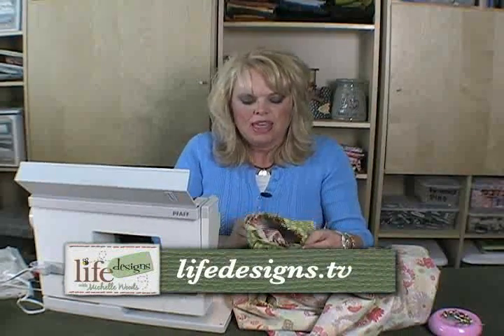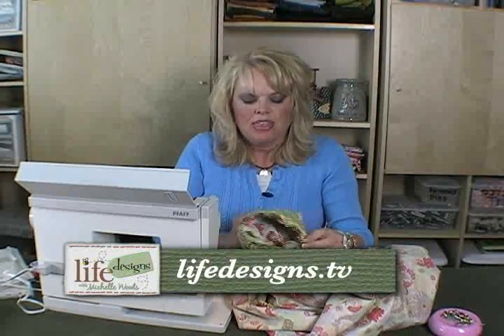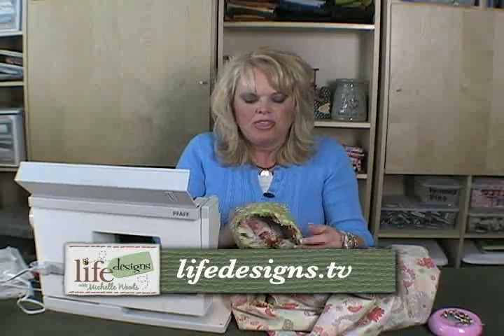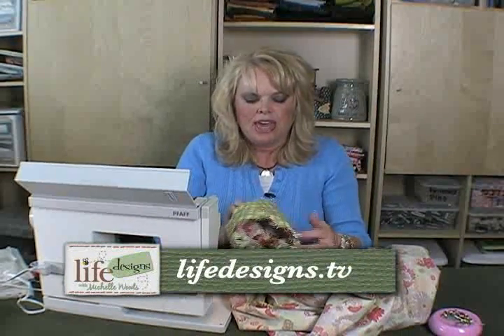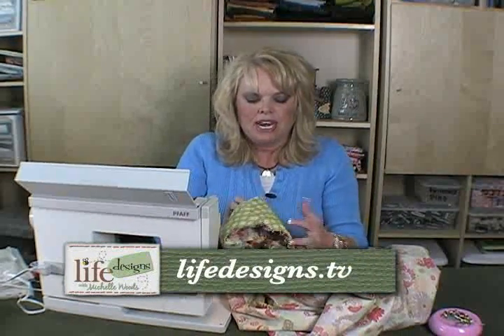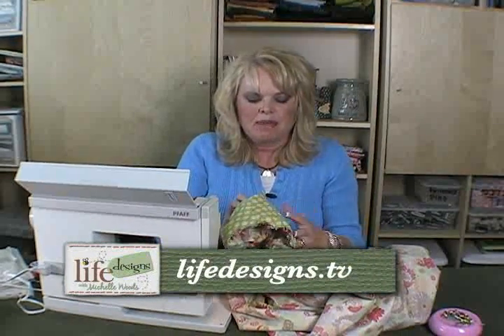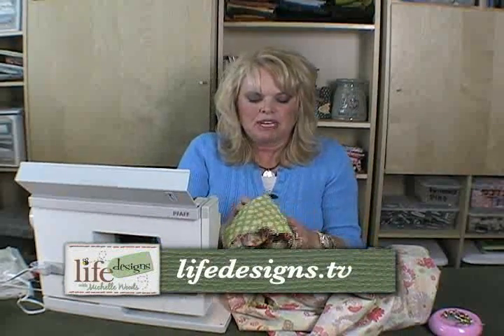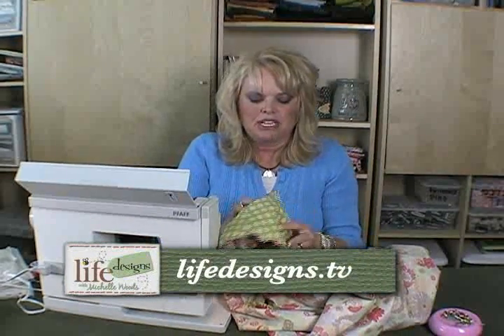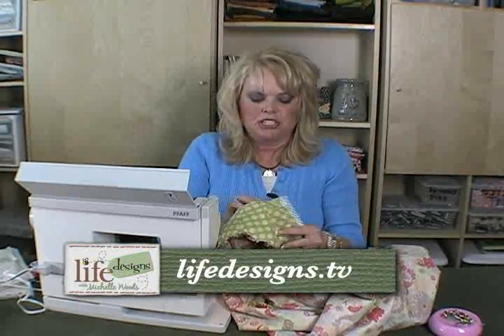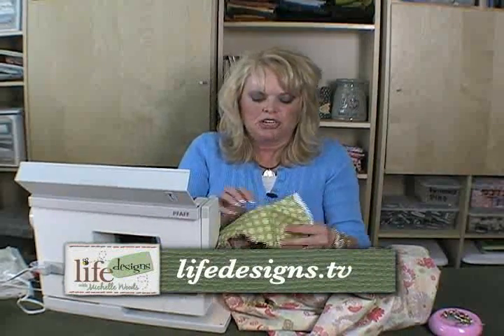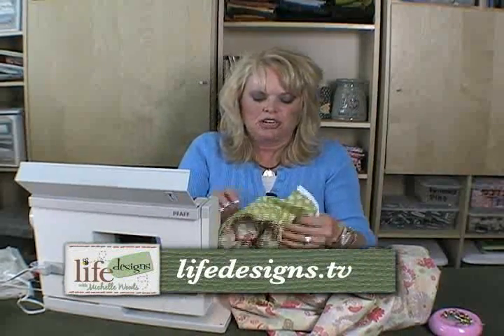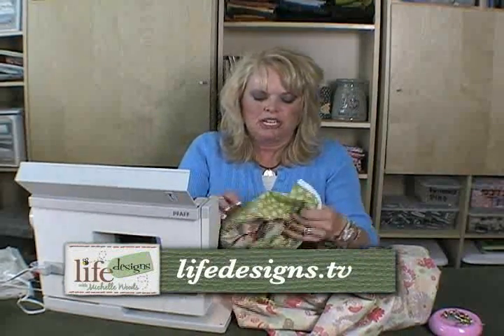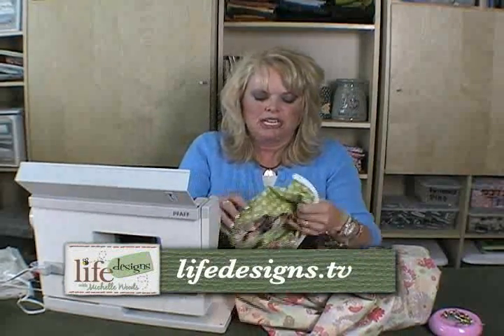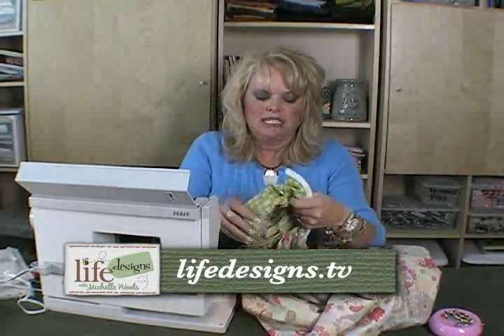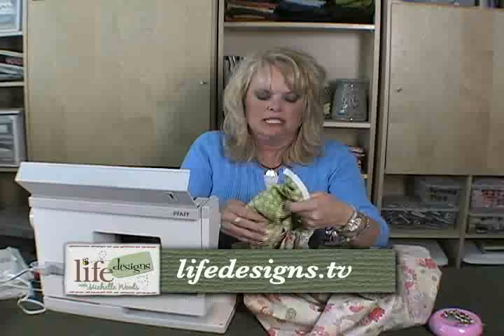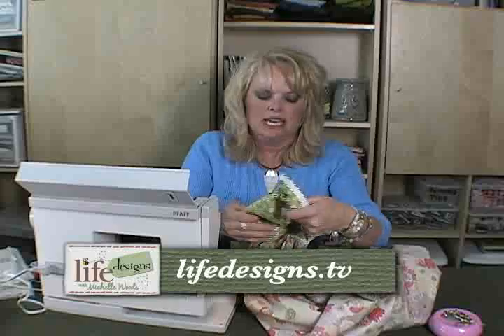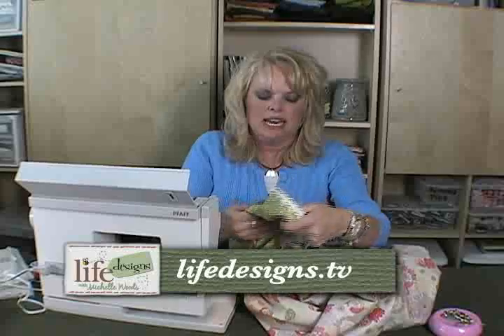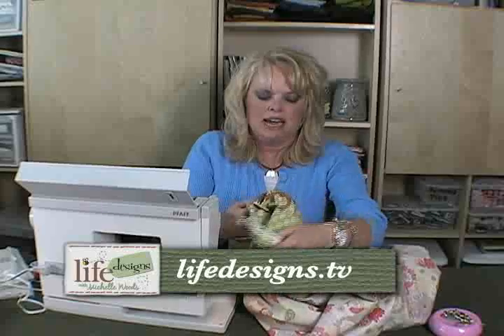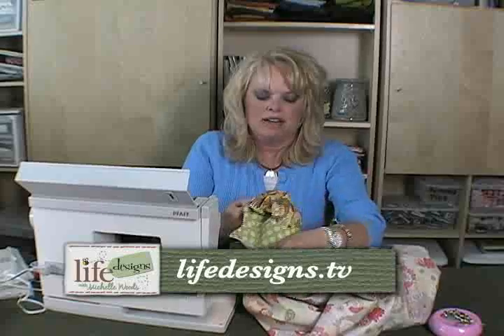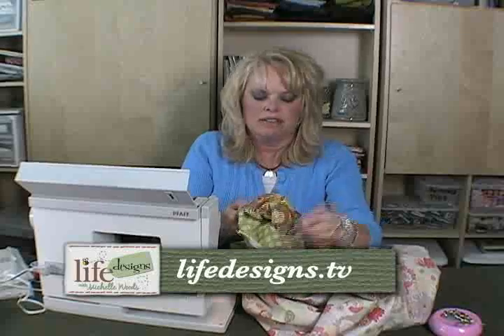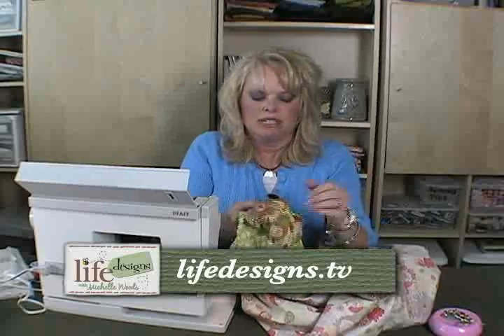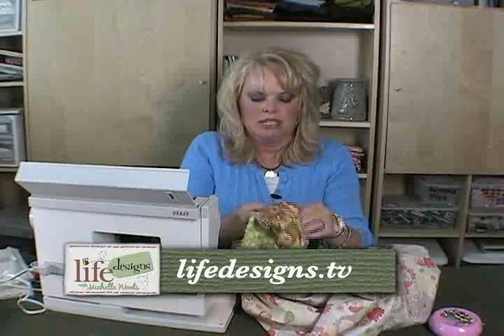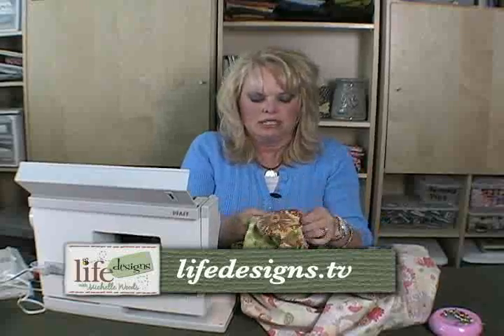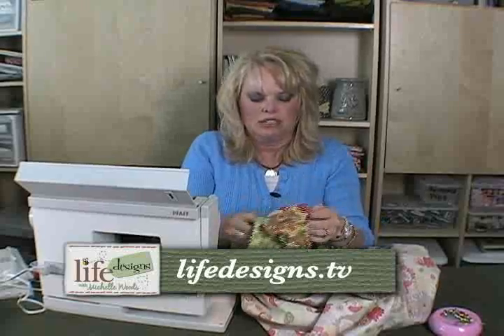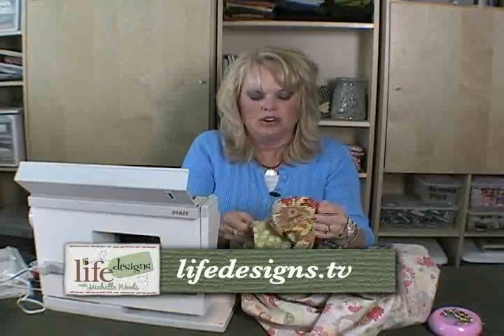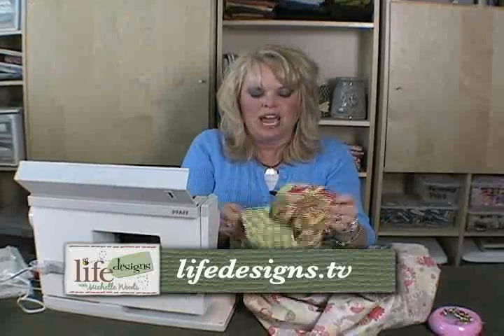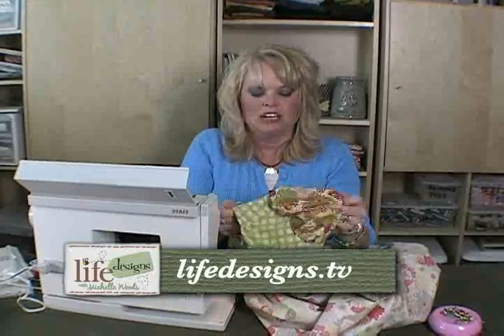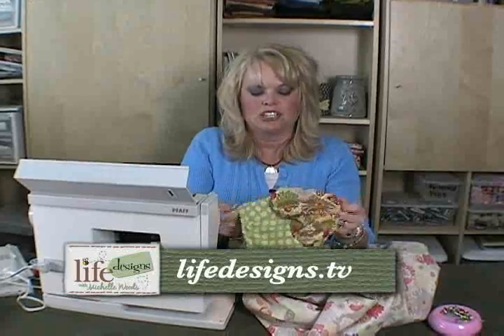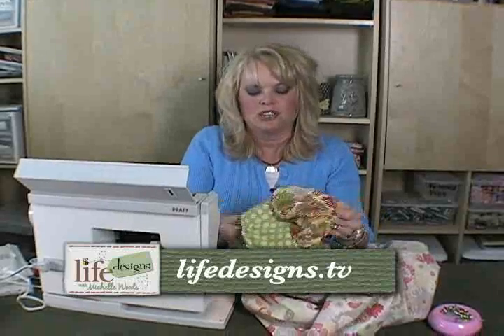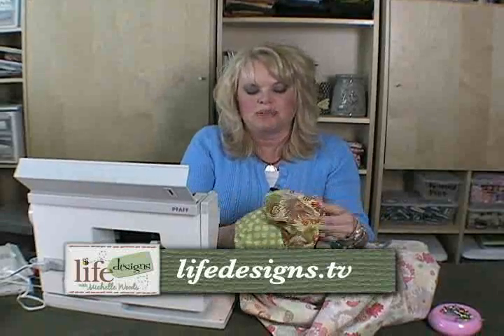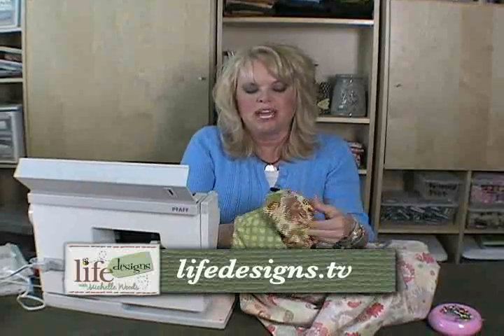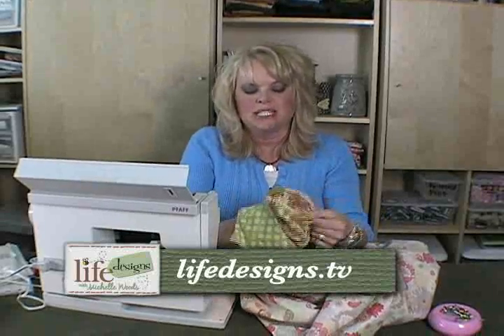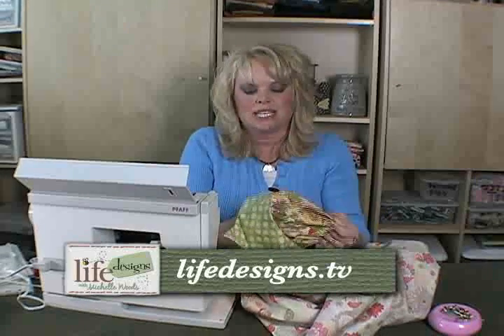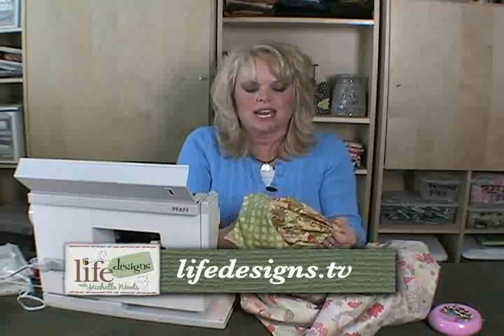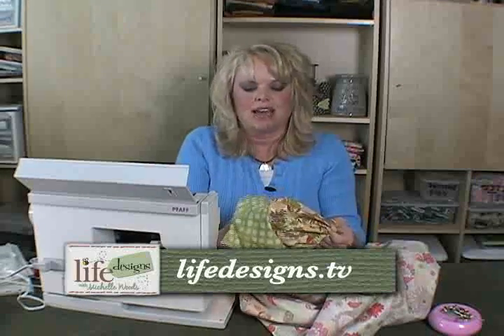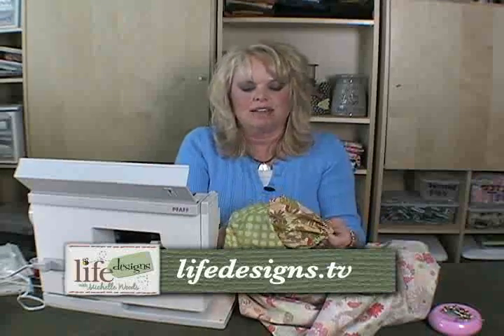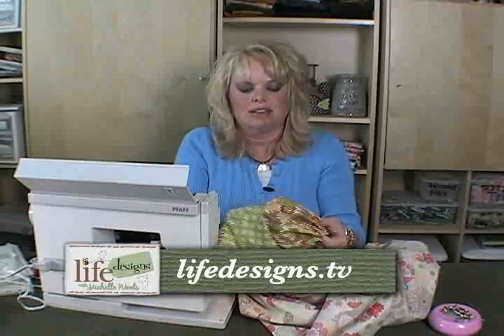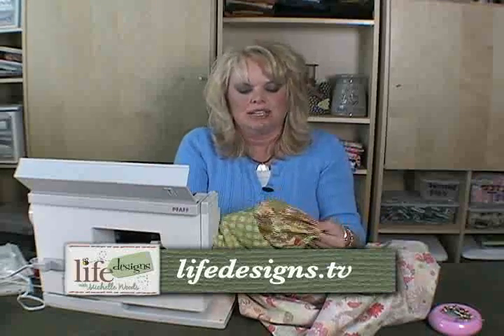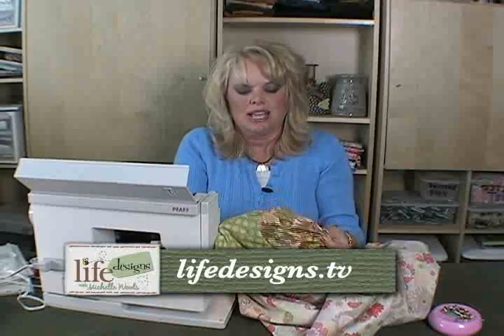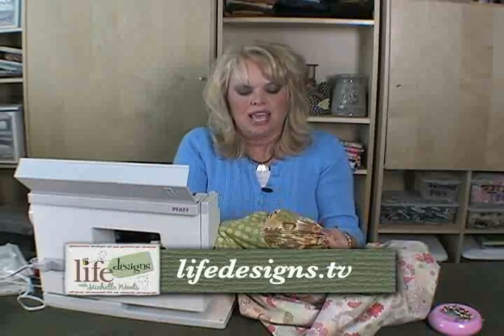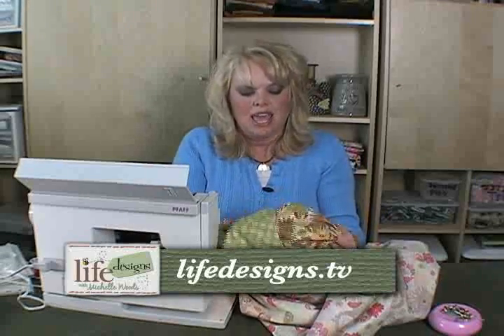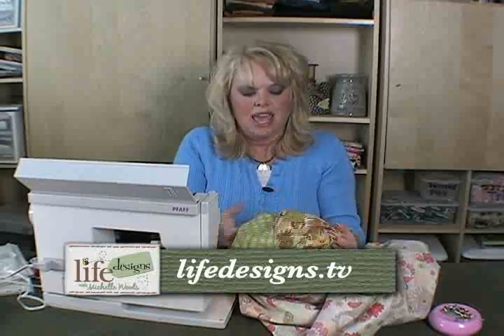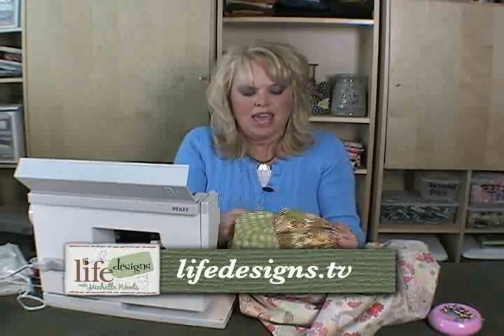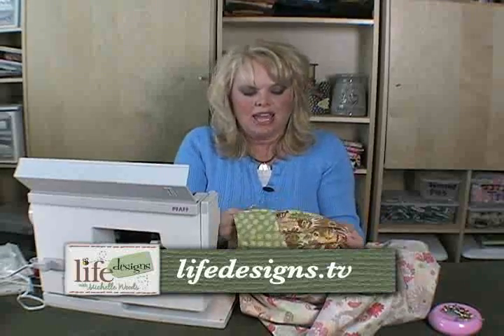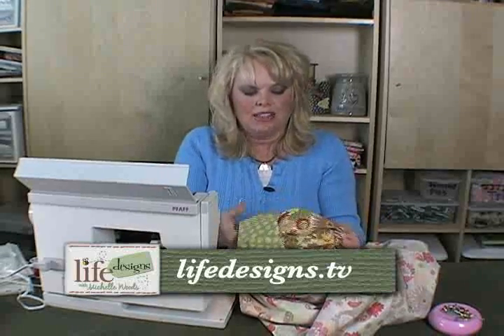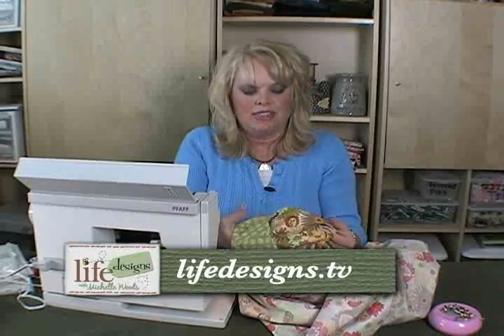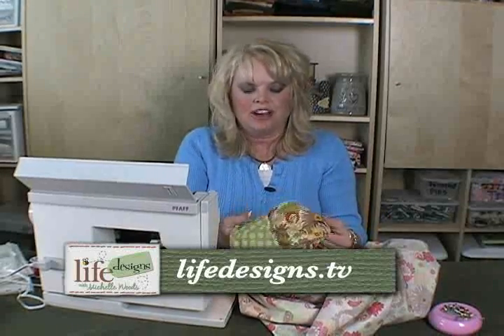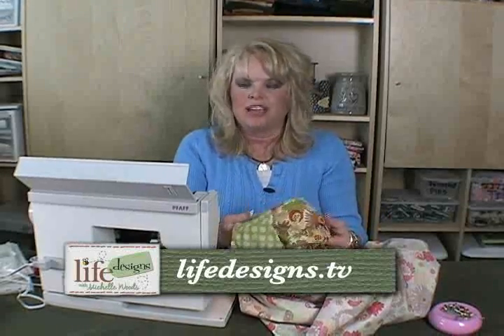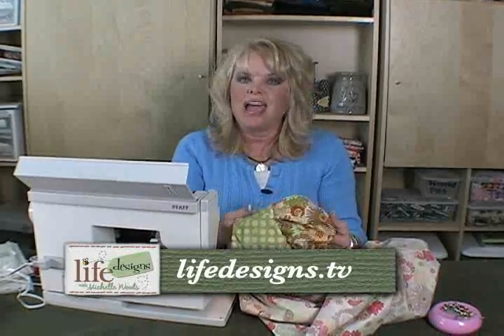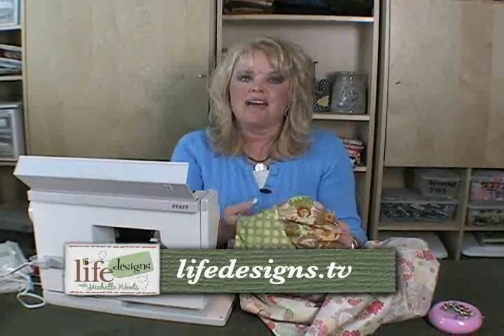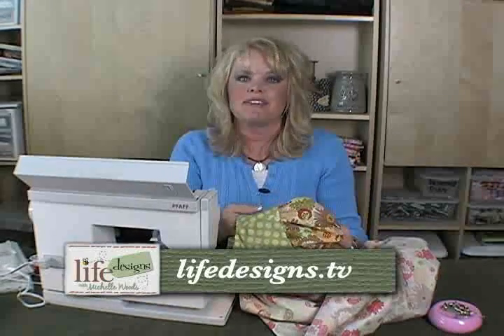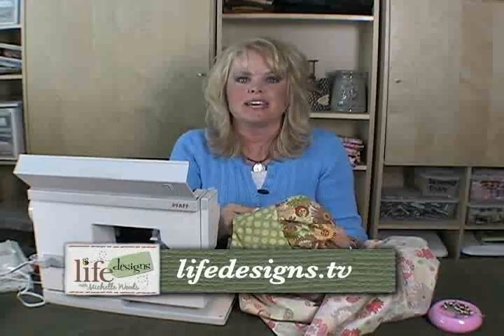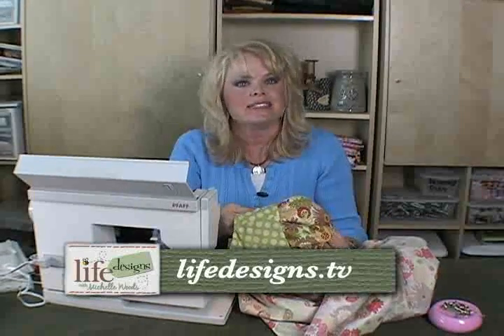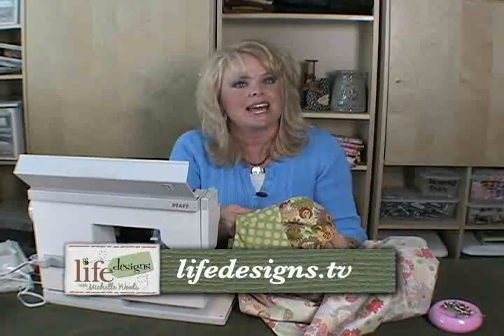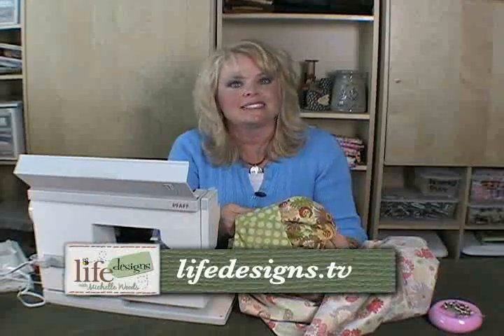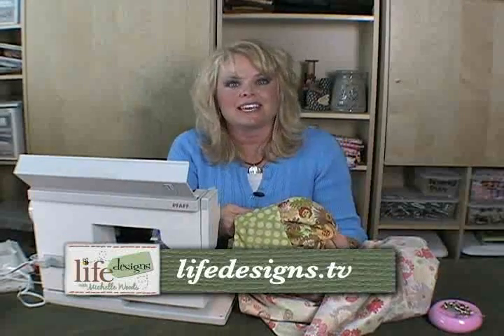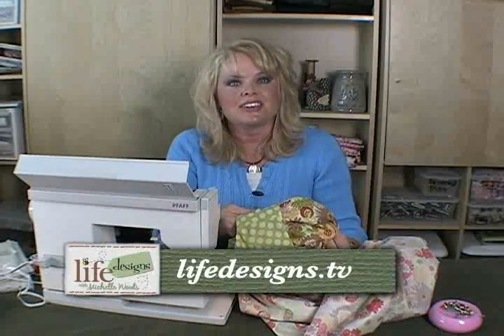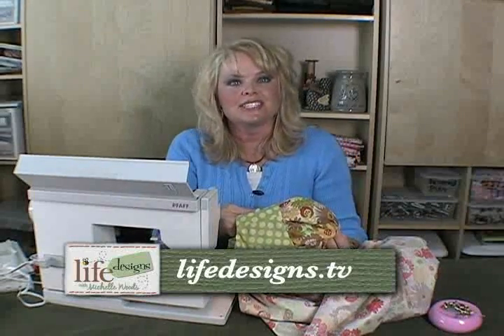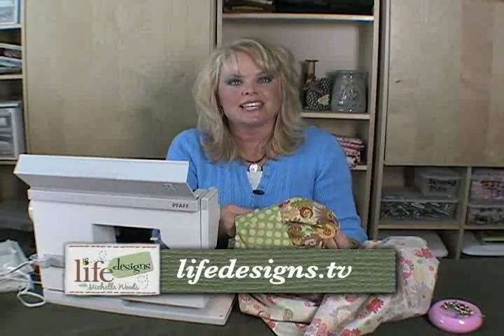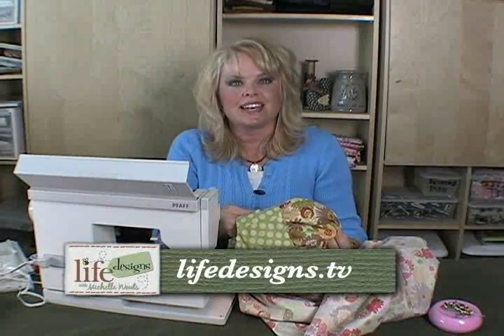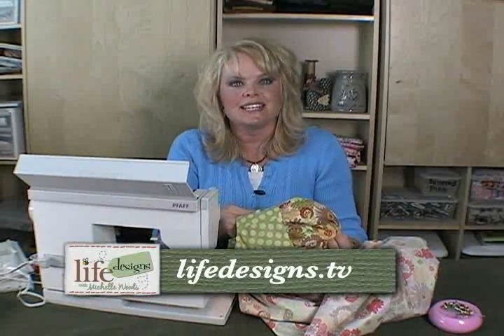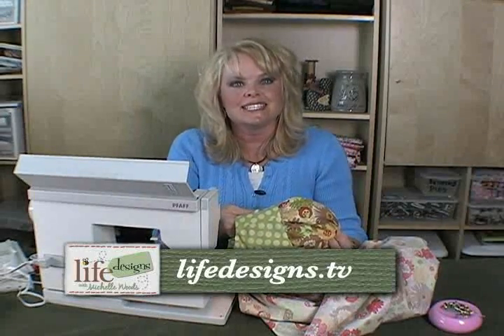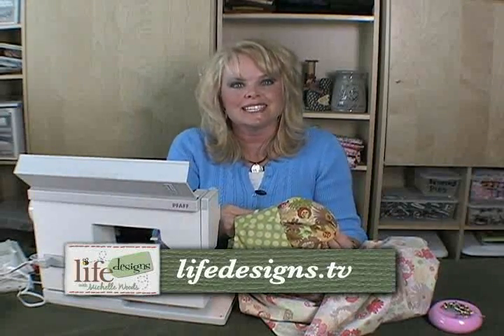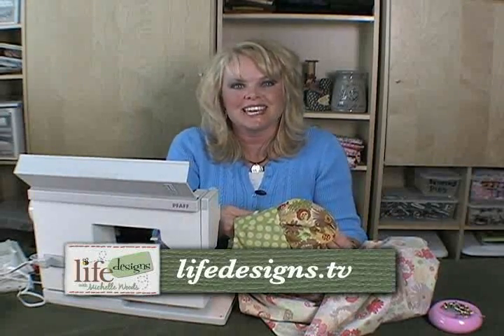Then I'm going to turn it right side out, and there you have it. That's how you set in a sleeve.